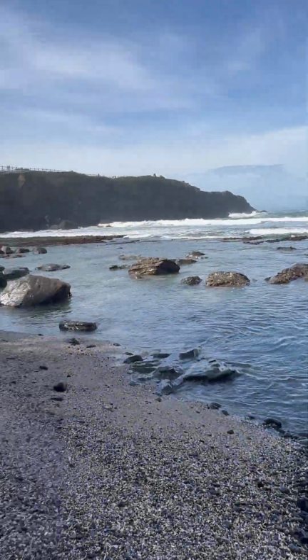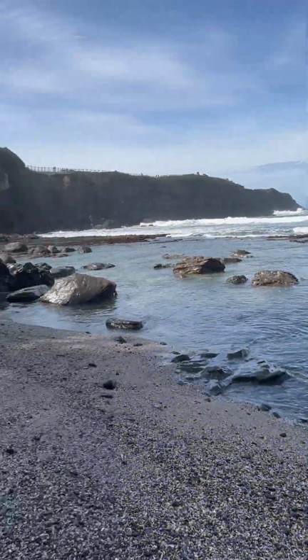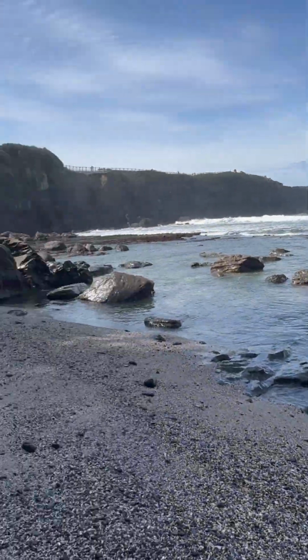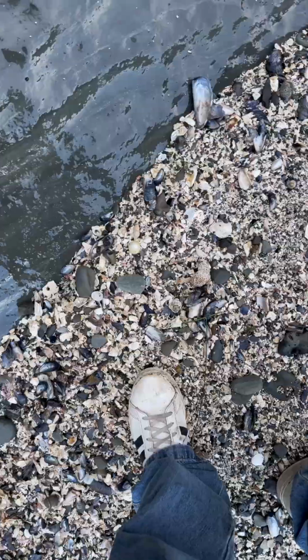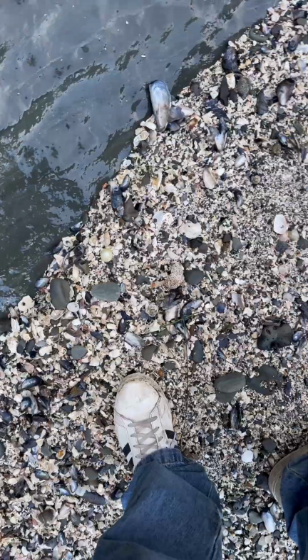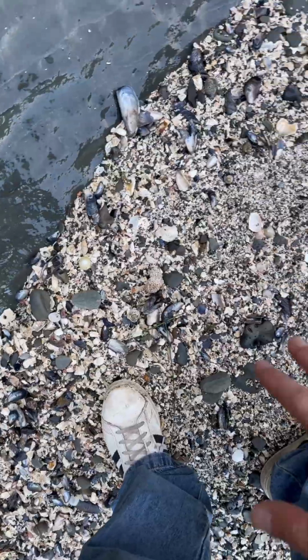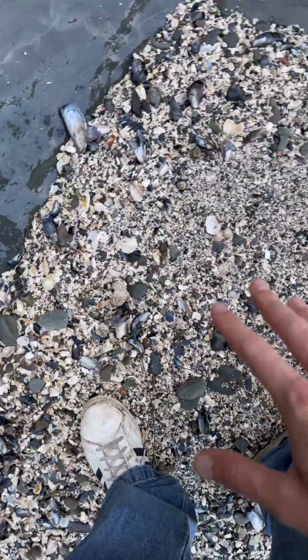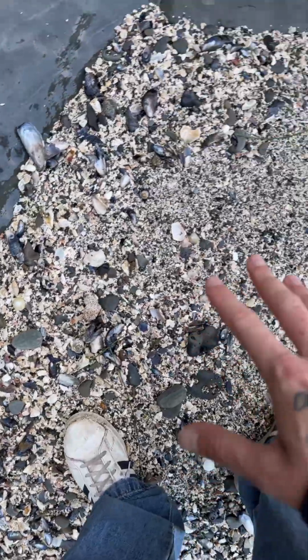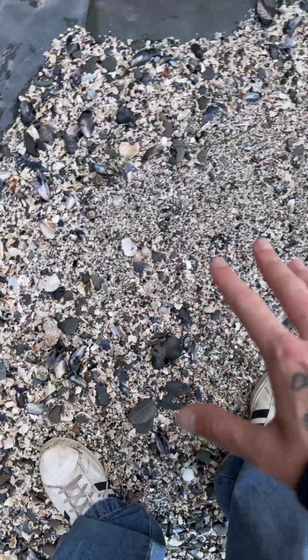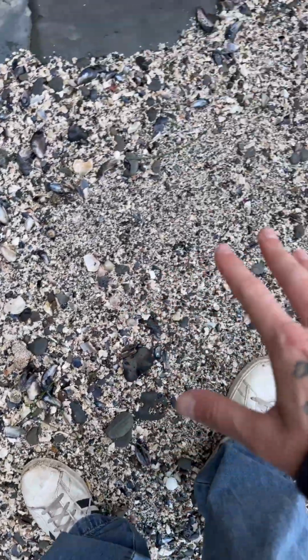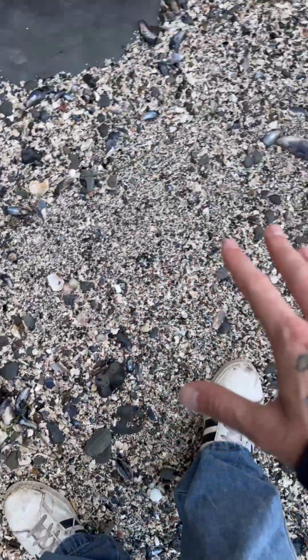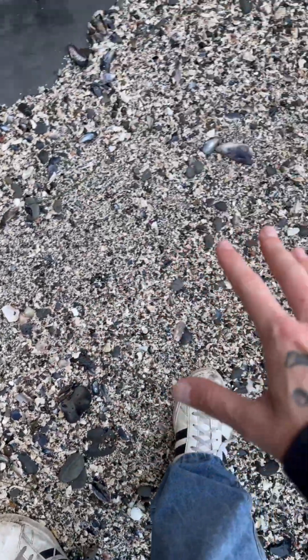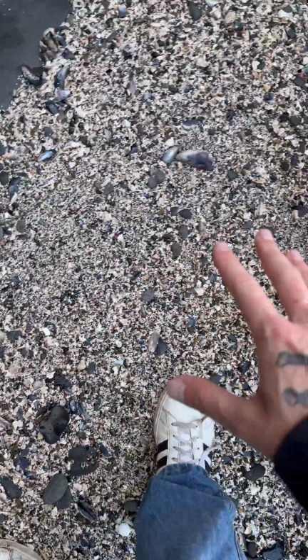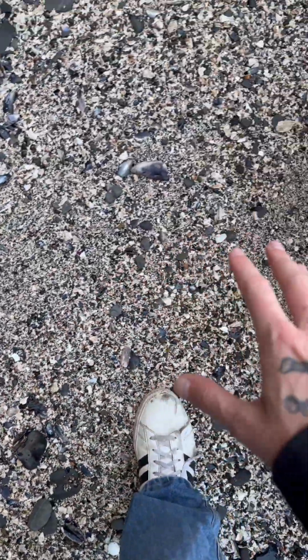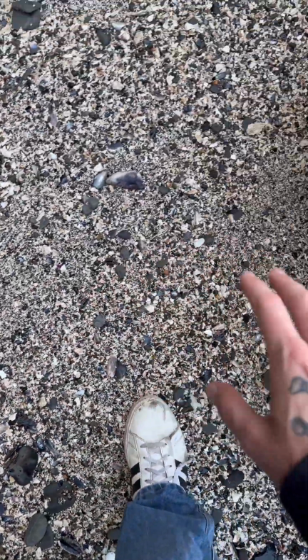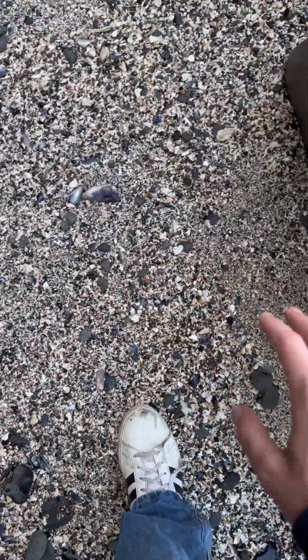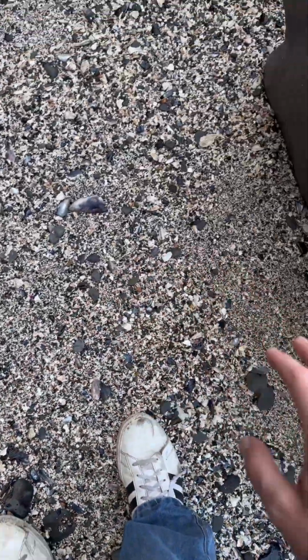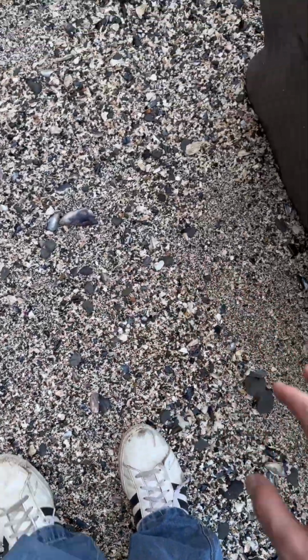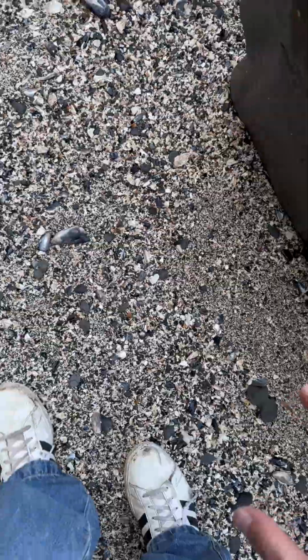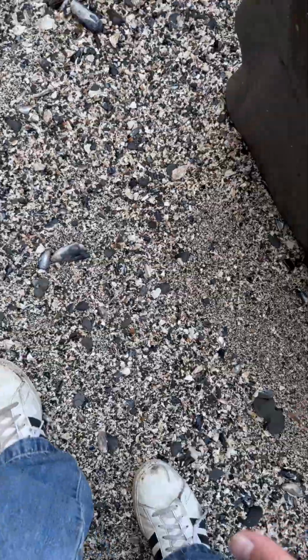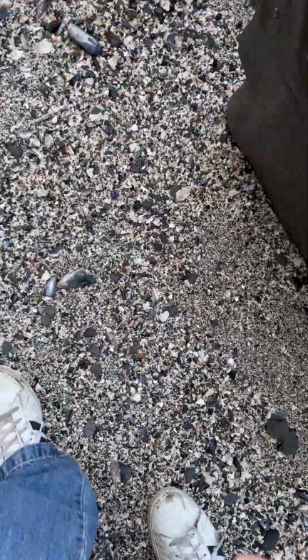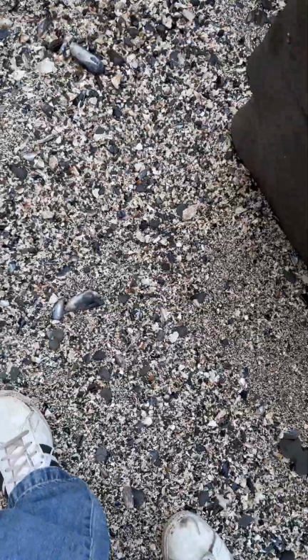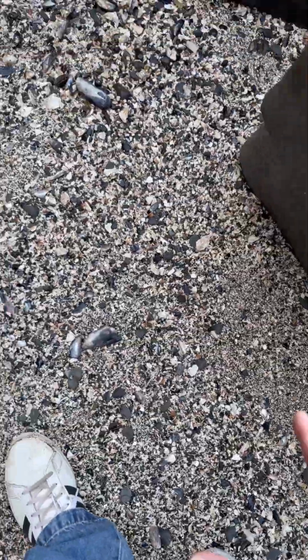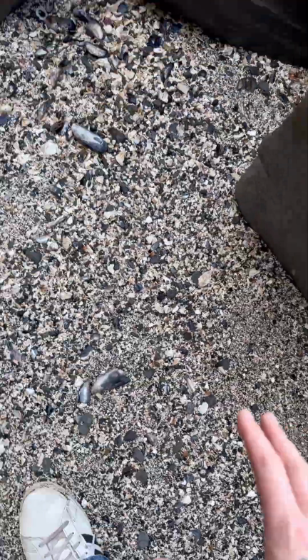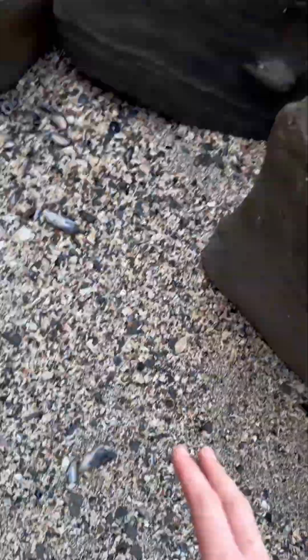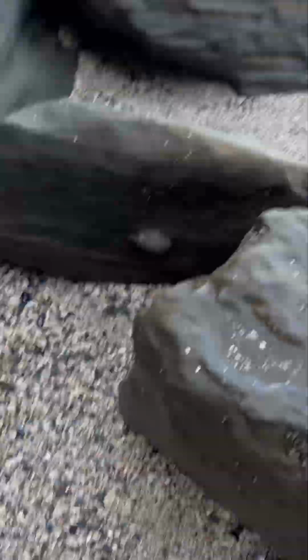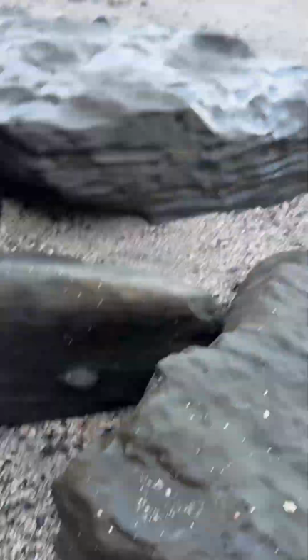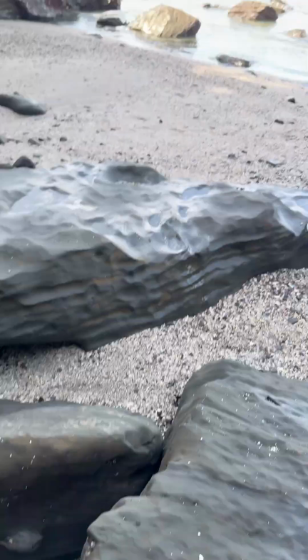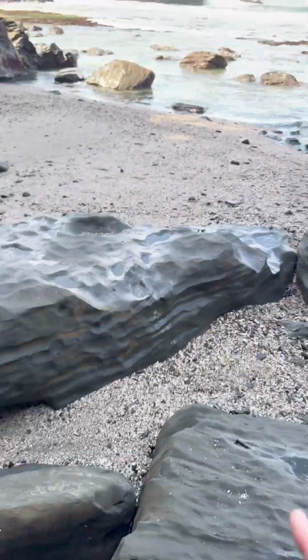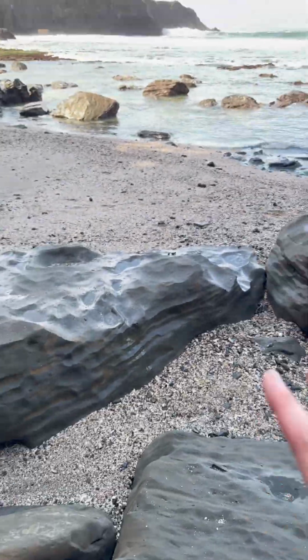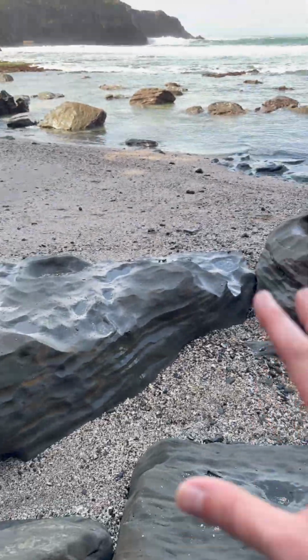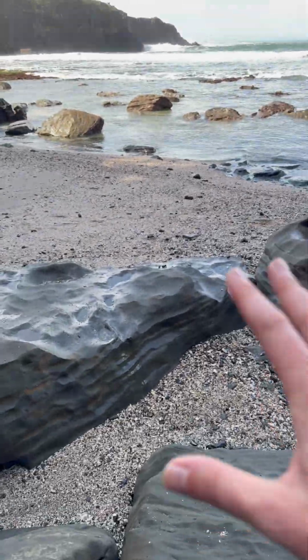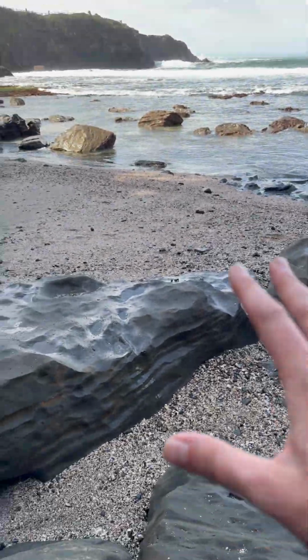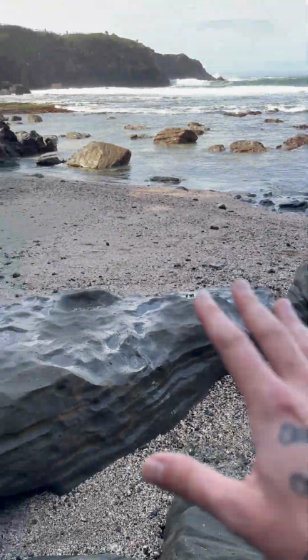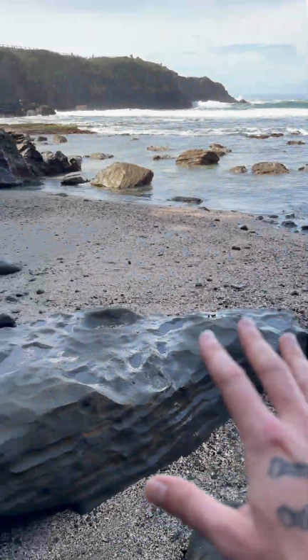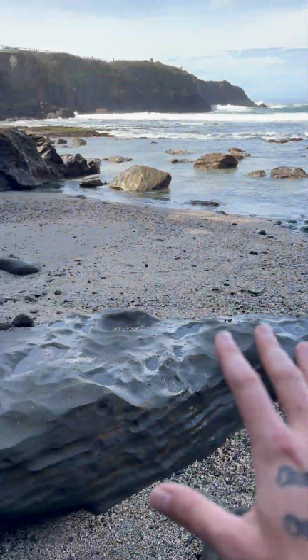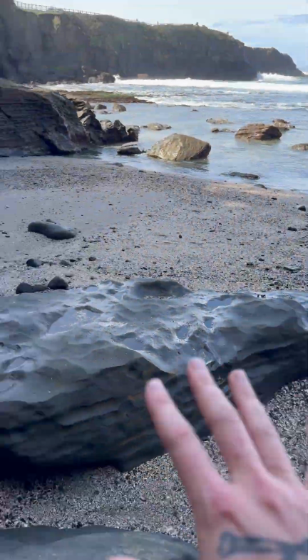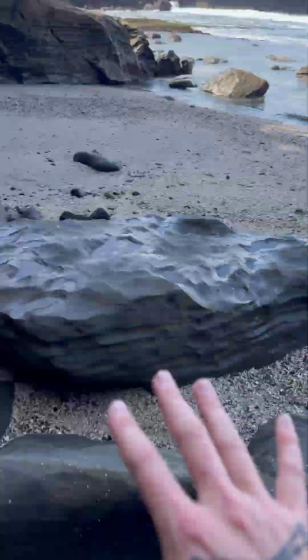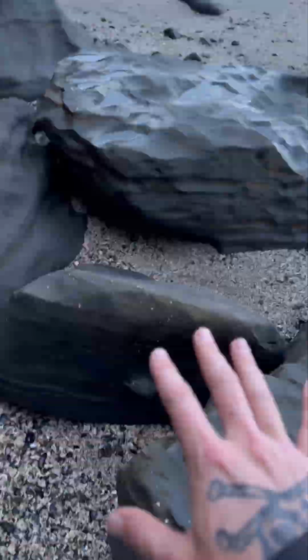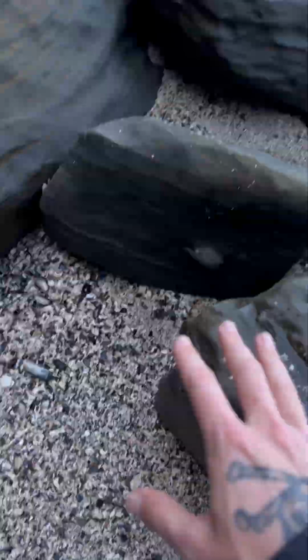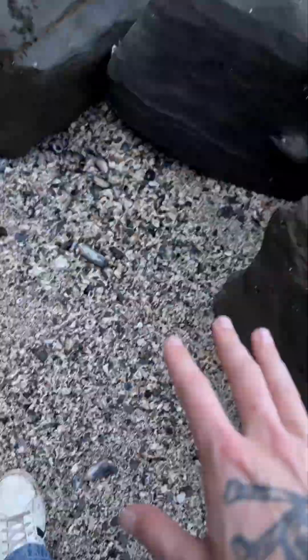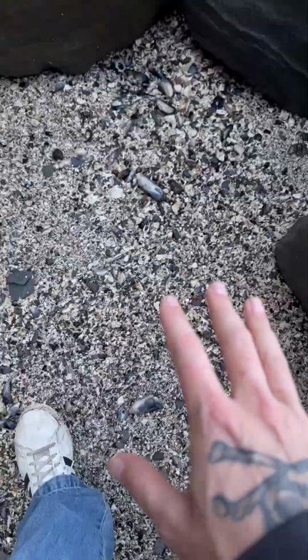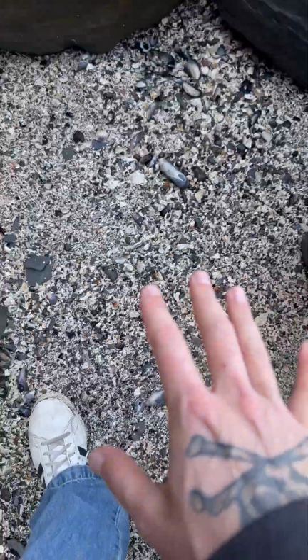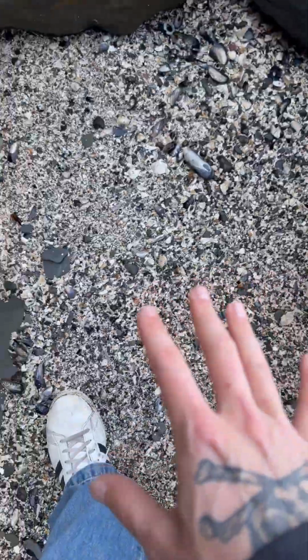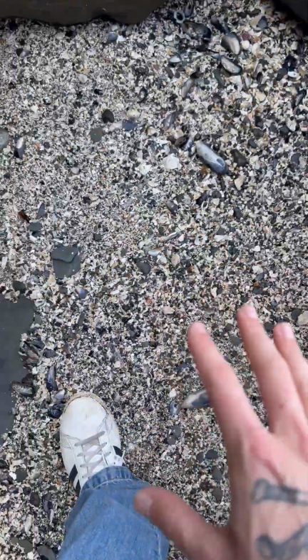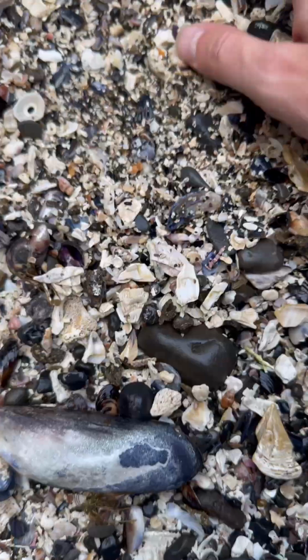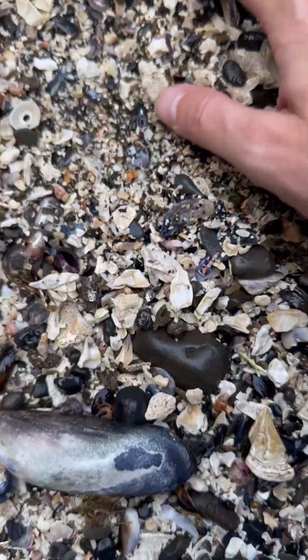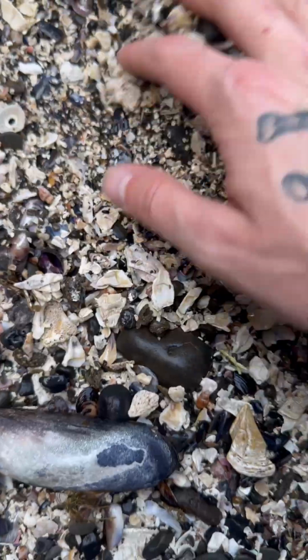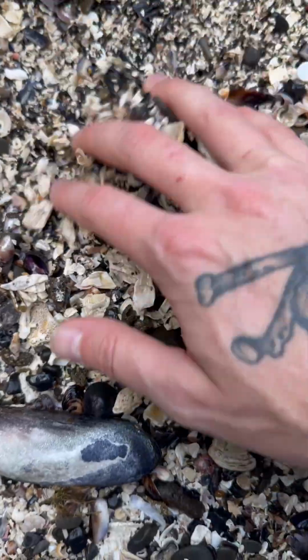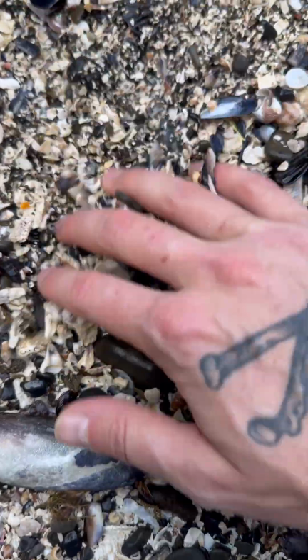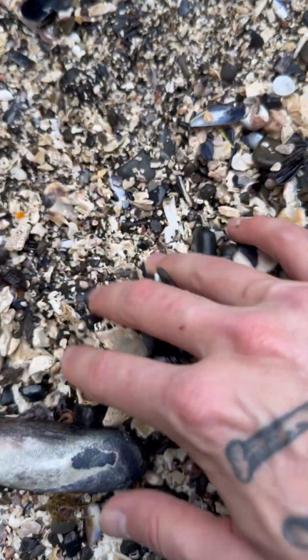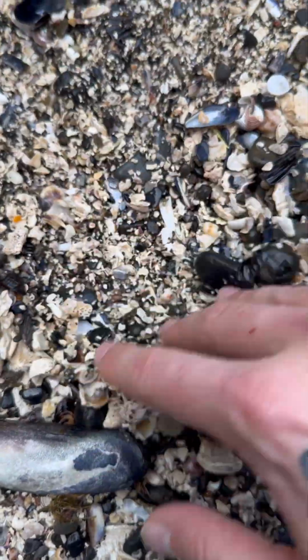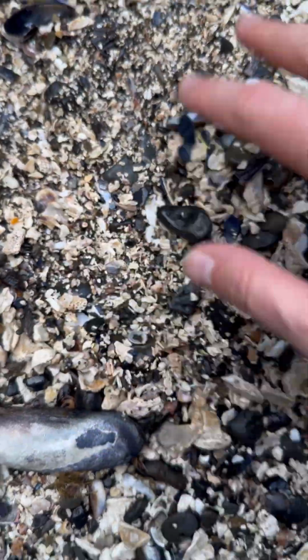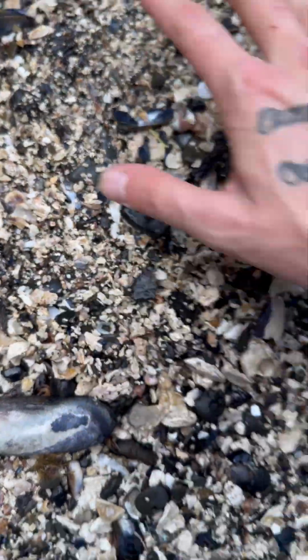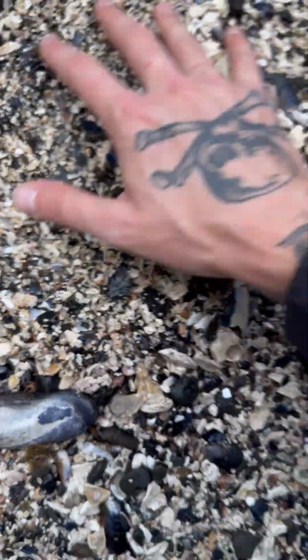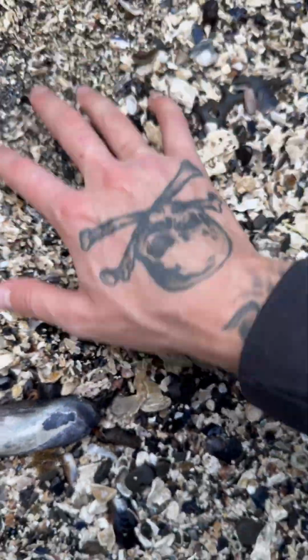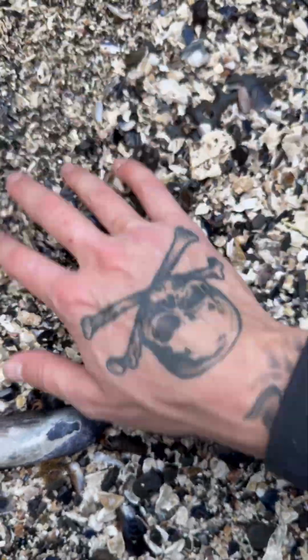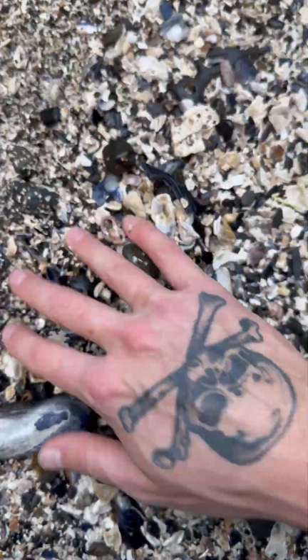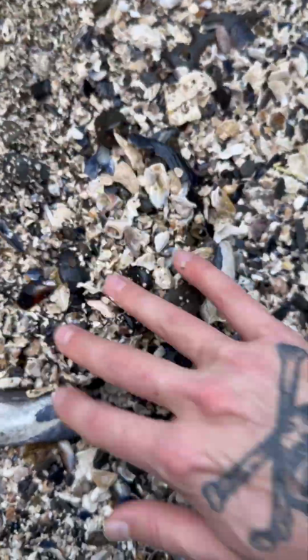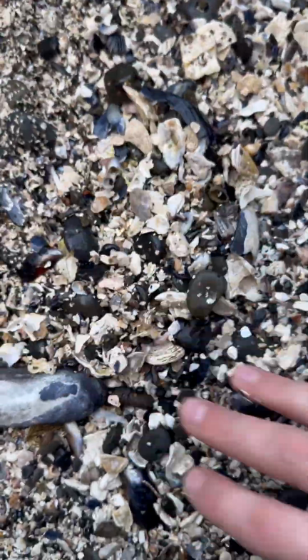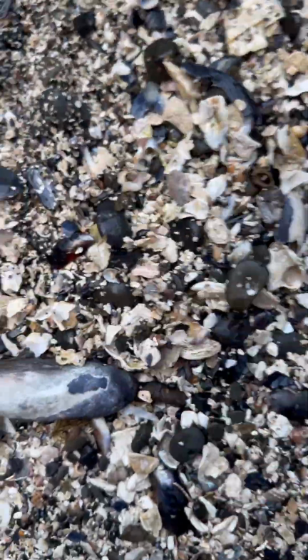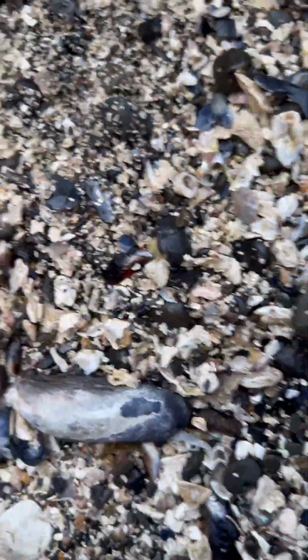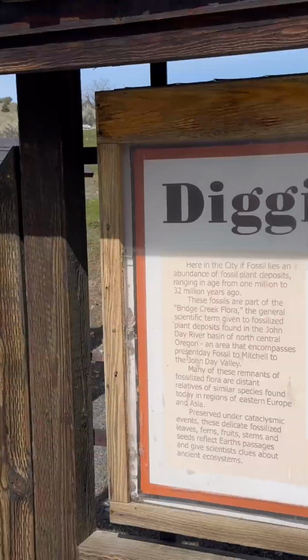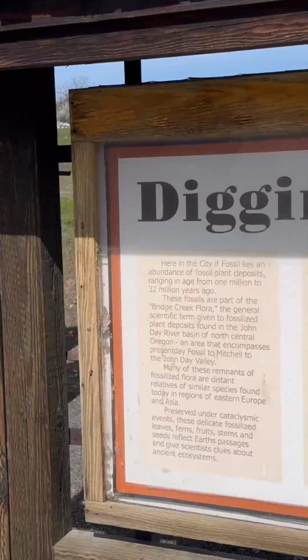Look at the ground here — it's not even sand. This is all just seashells!